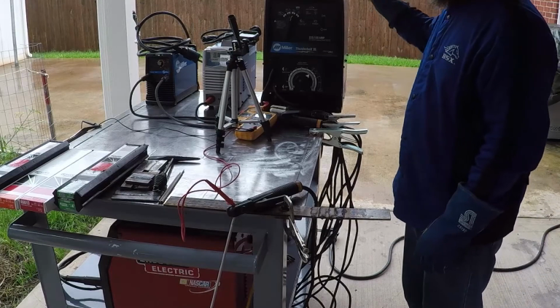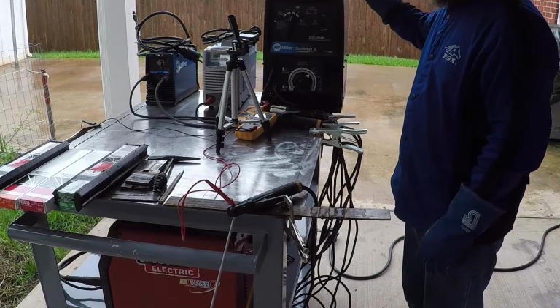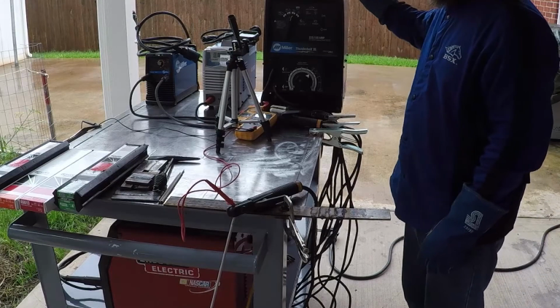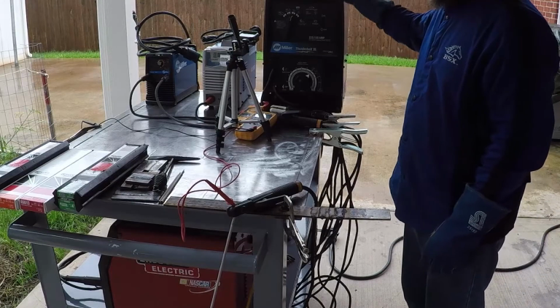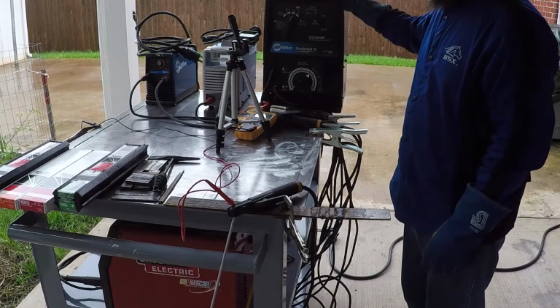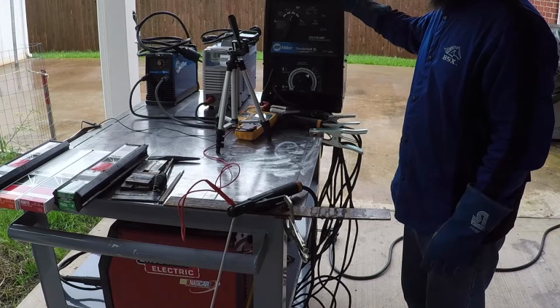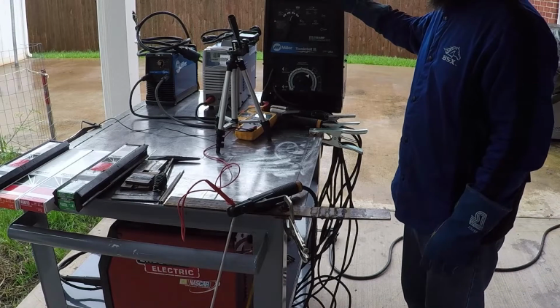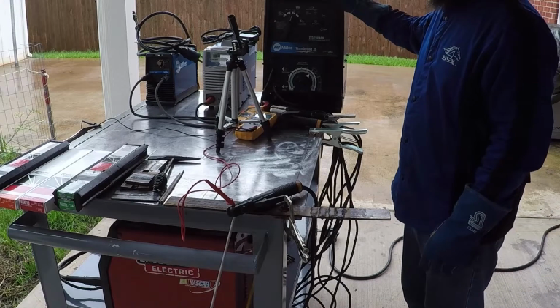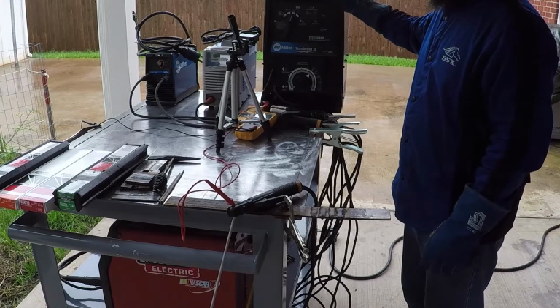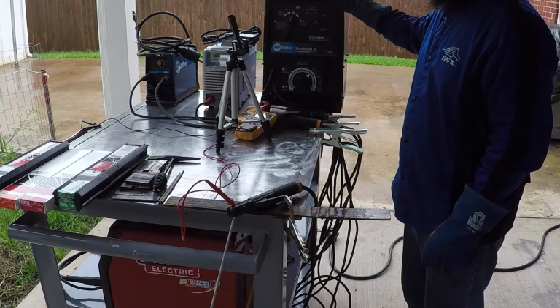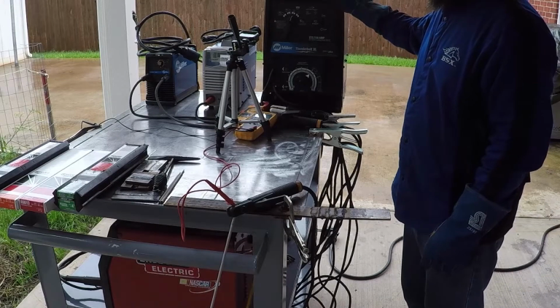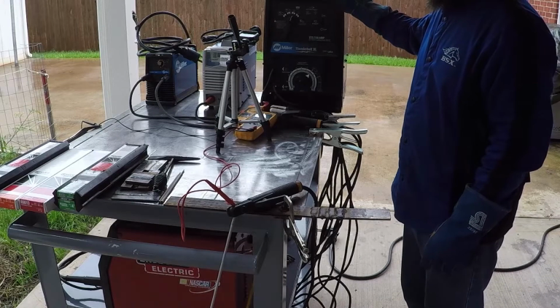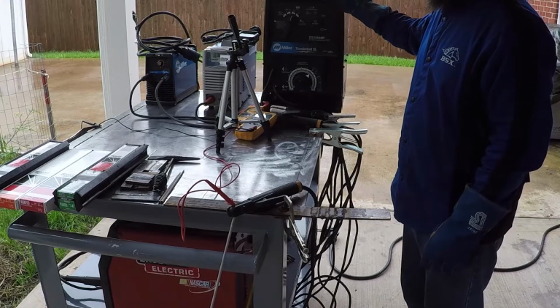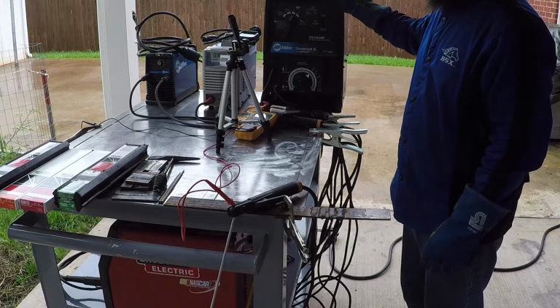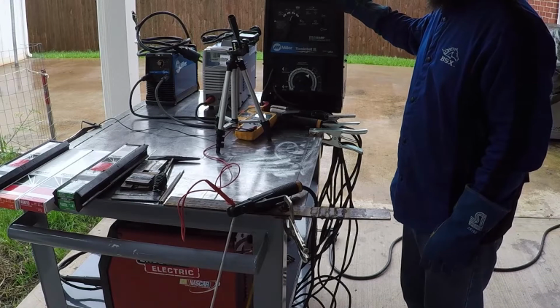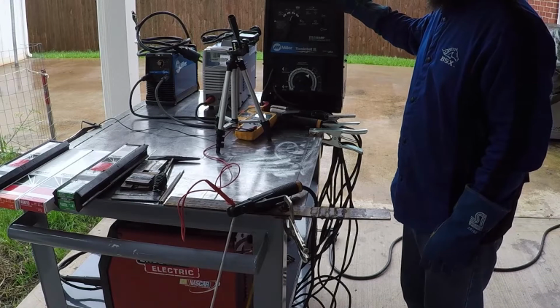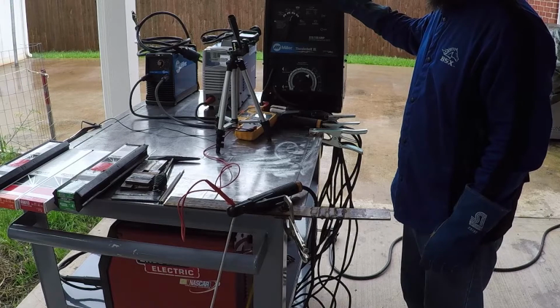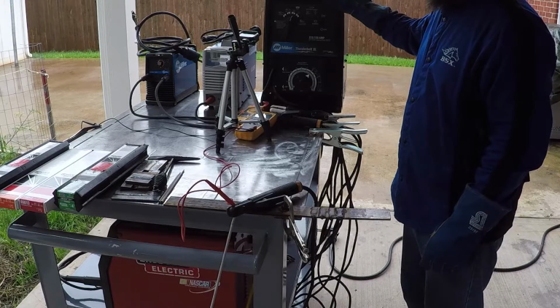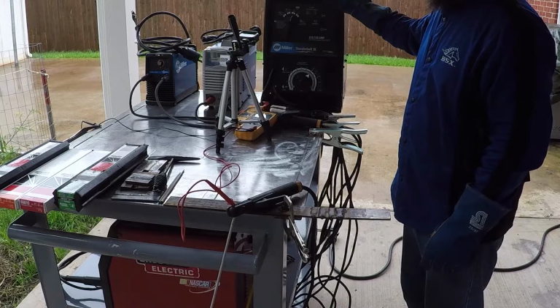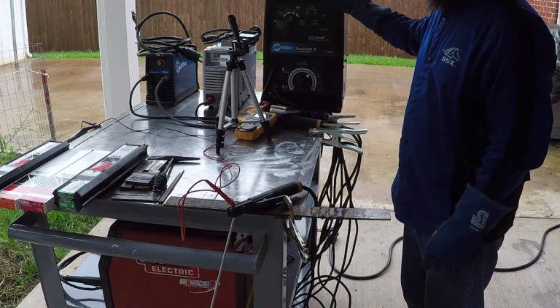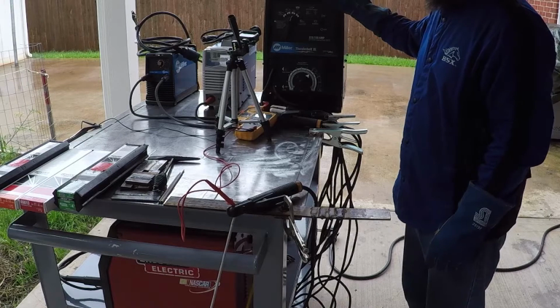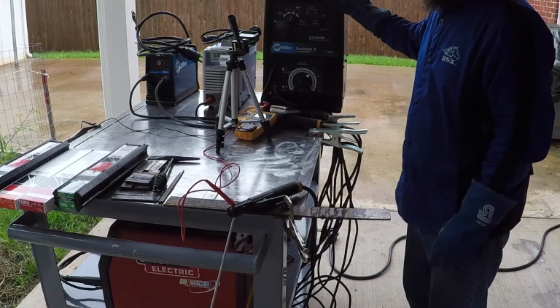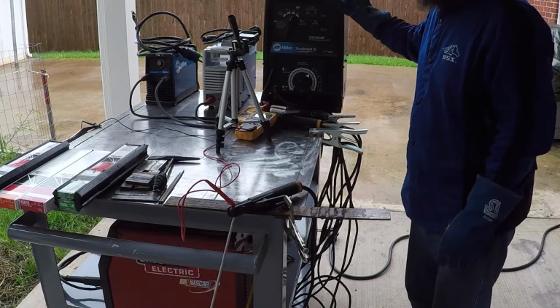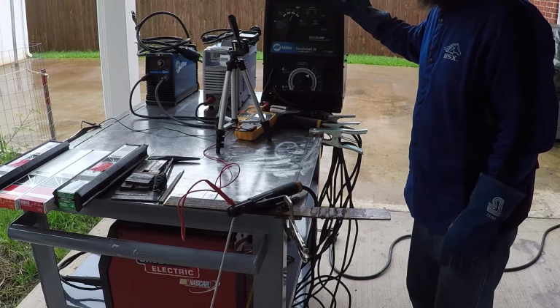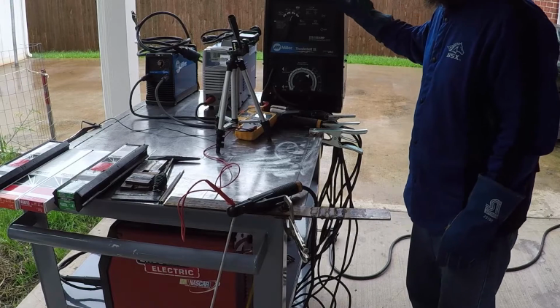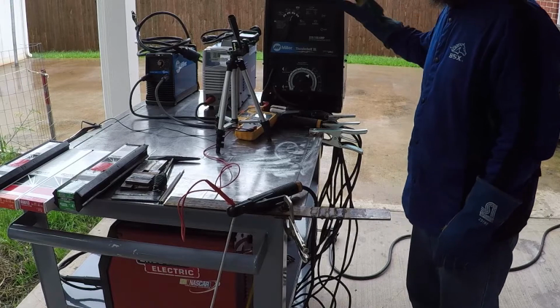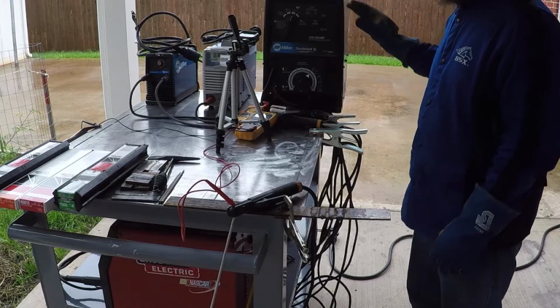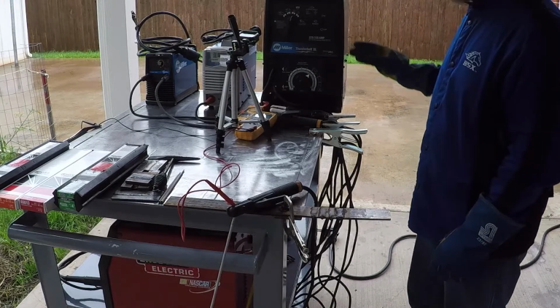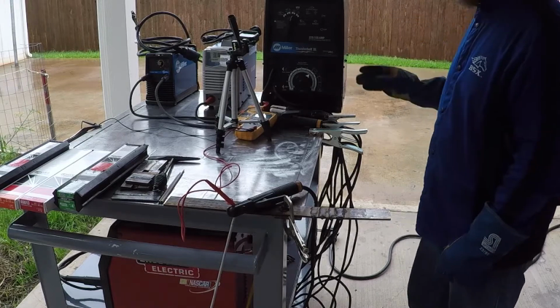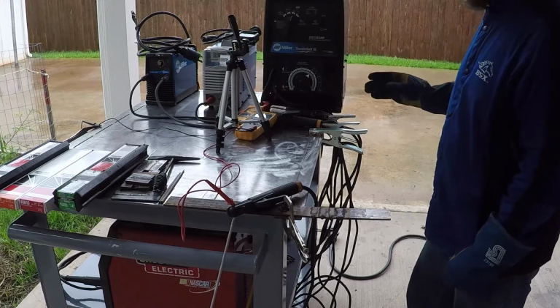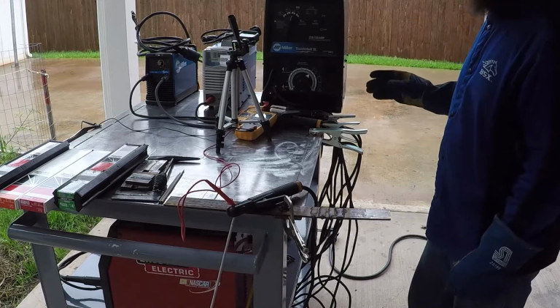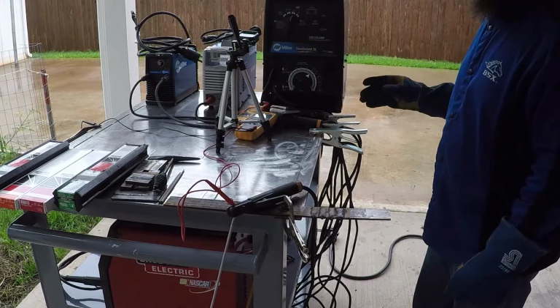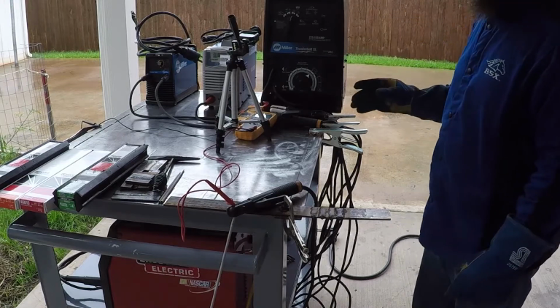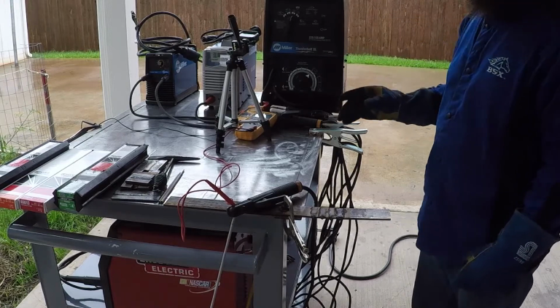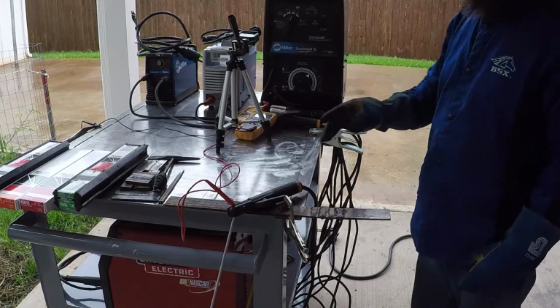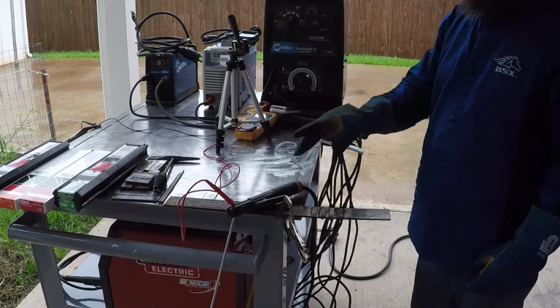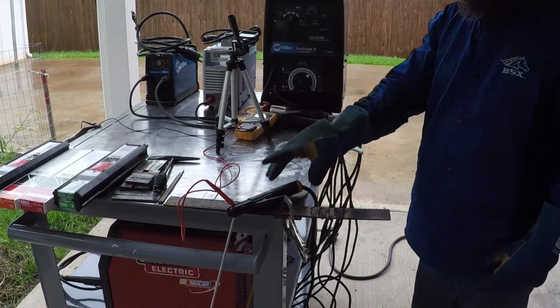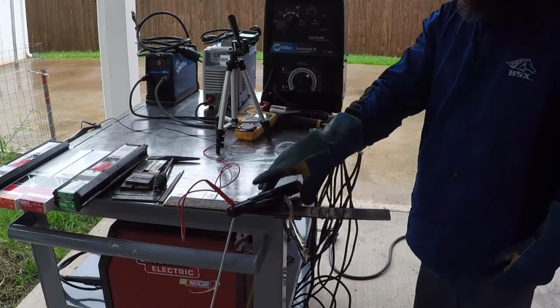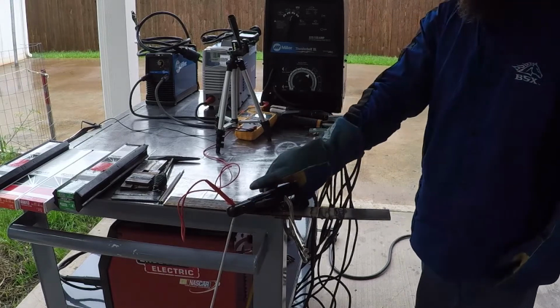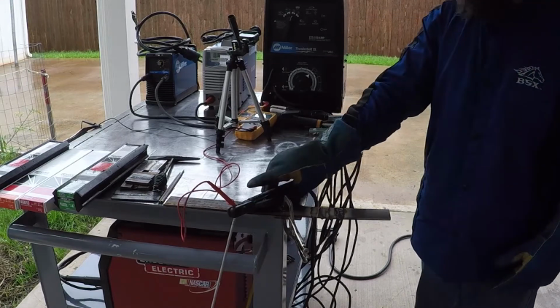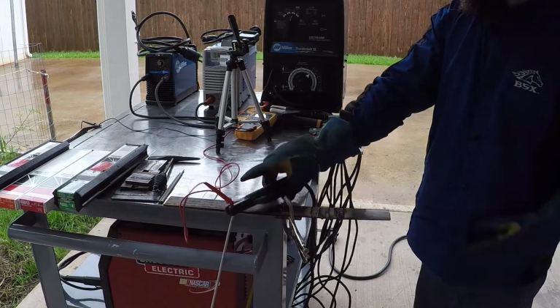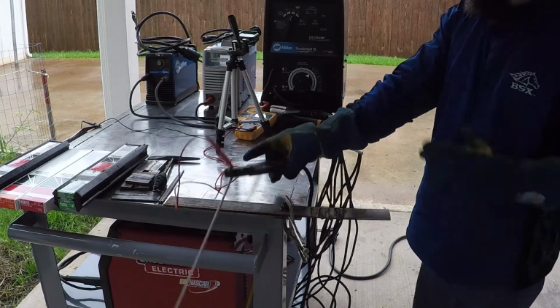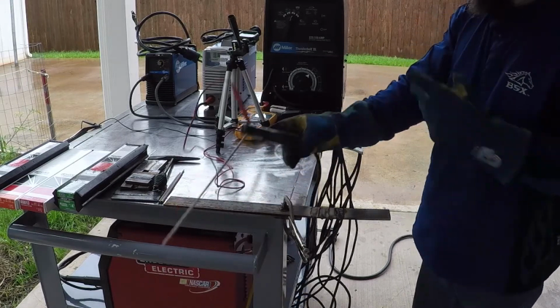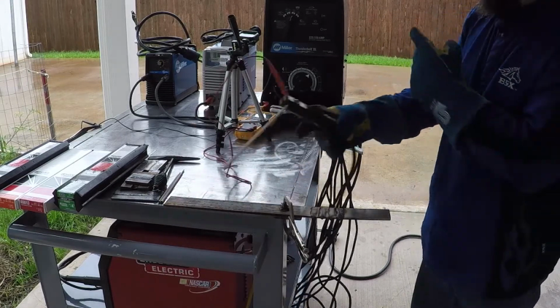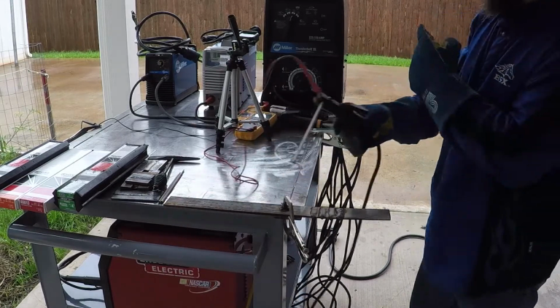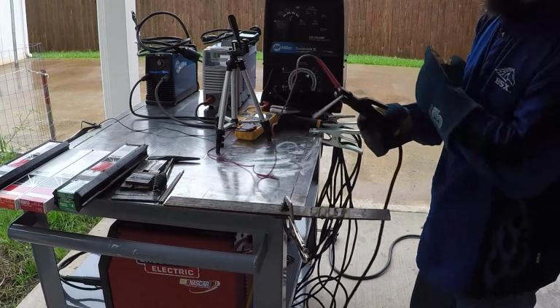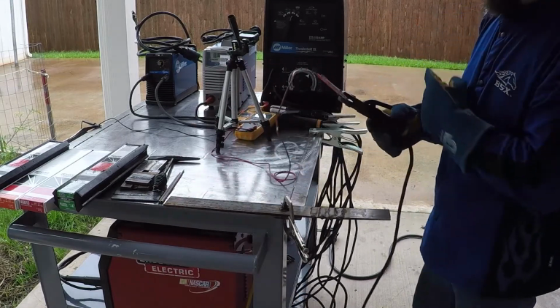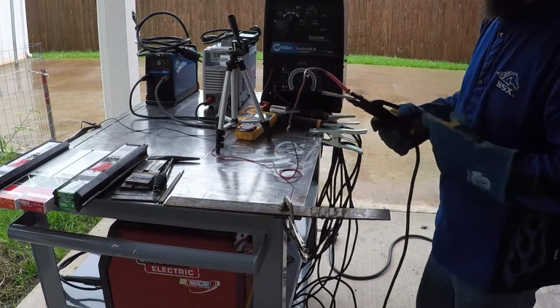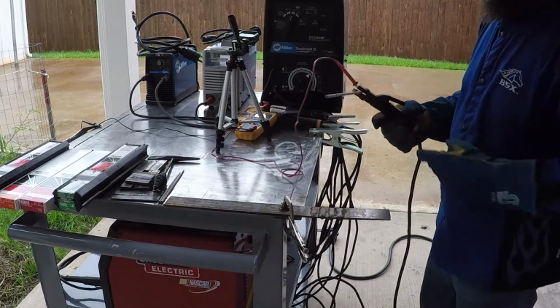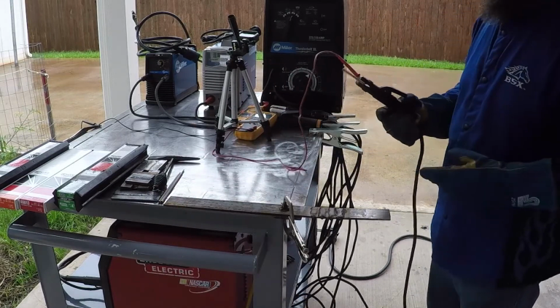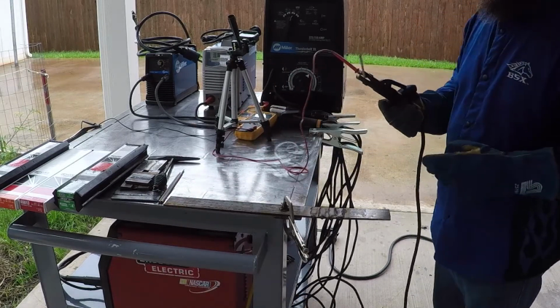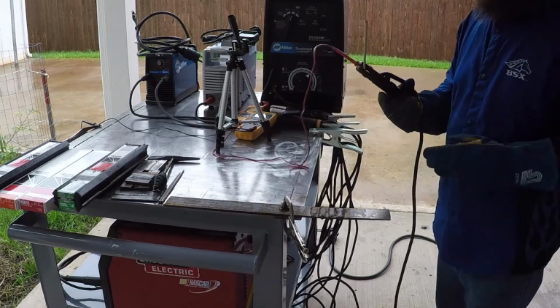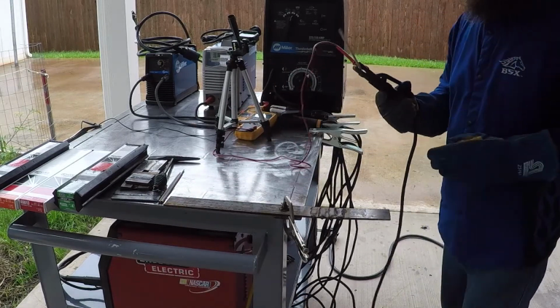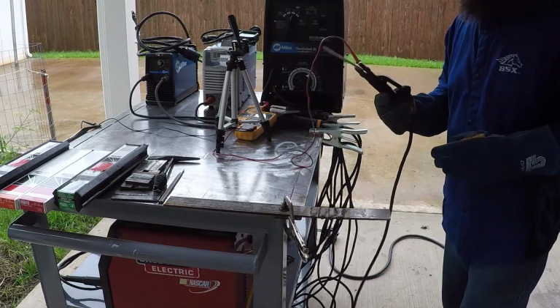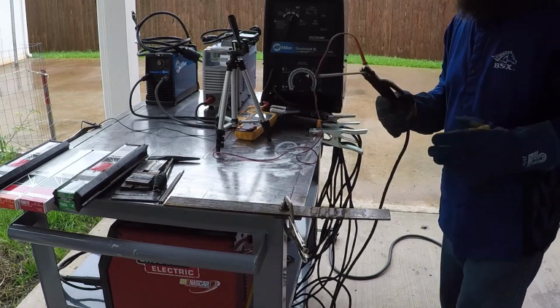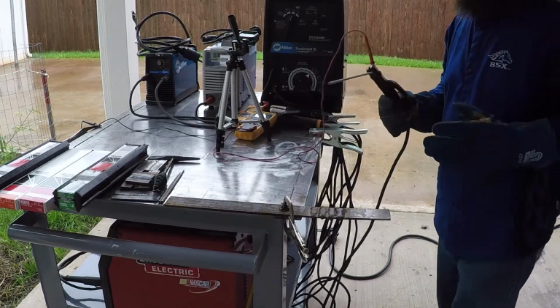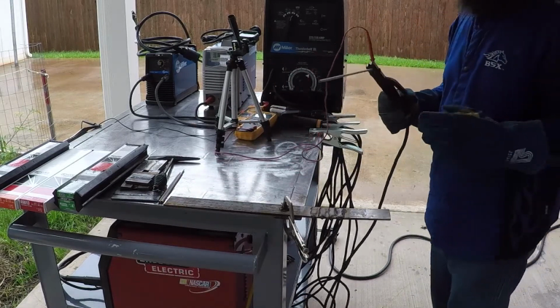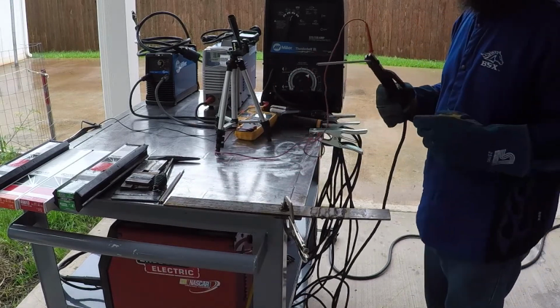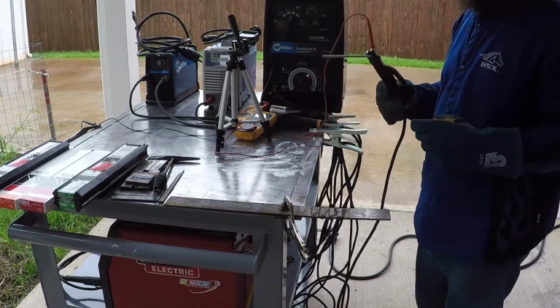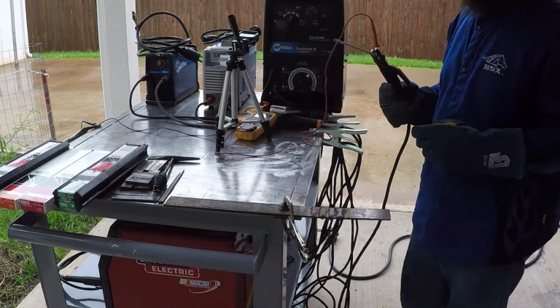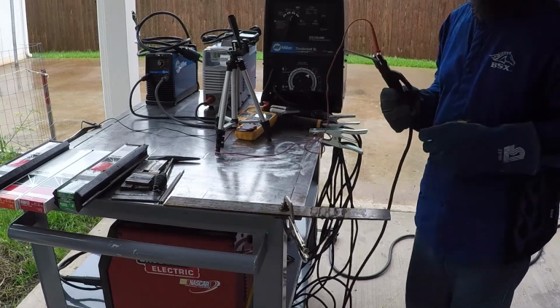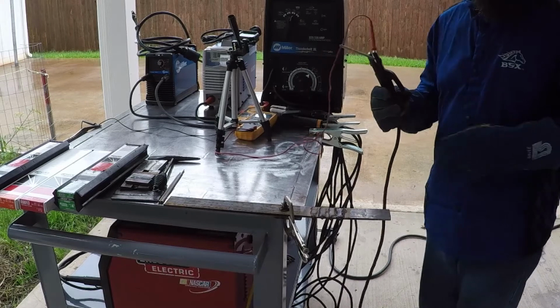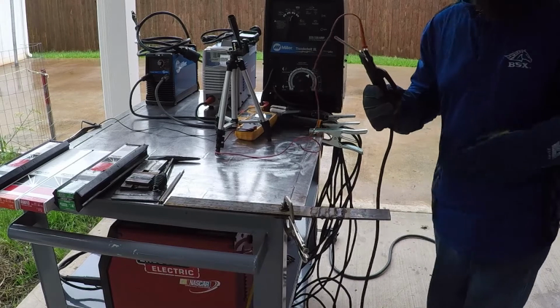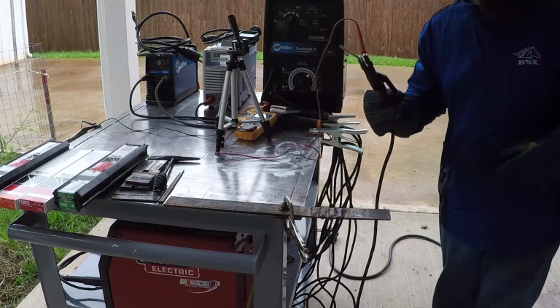And now with the Thunderbolt. It's bad weather to be welding — it's raining actually. That's why I'm under the shade.